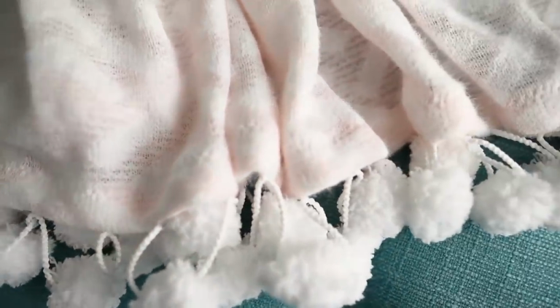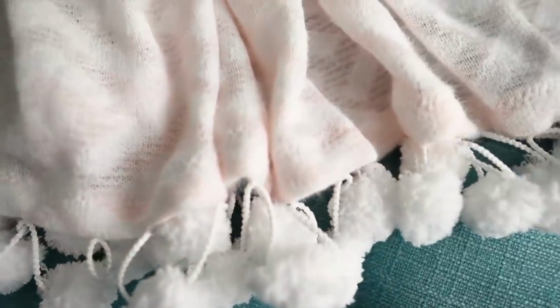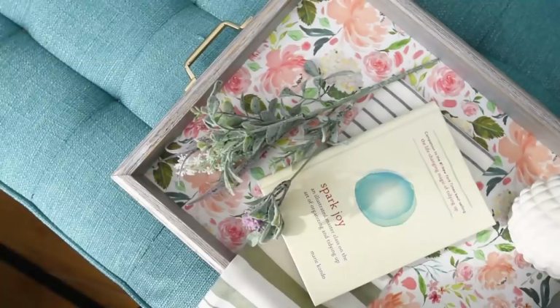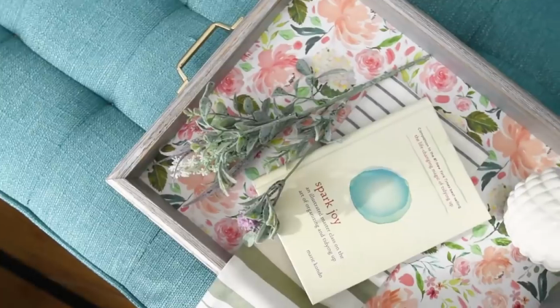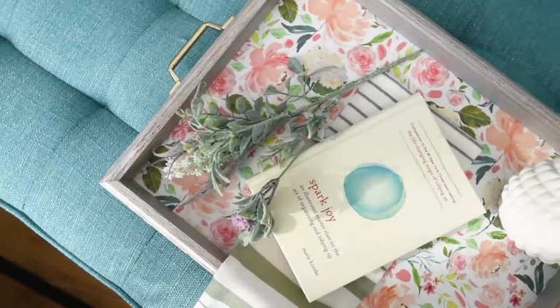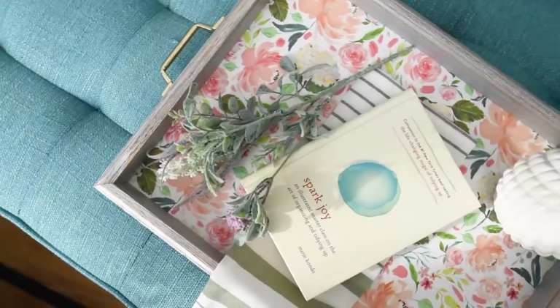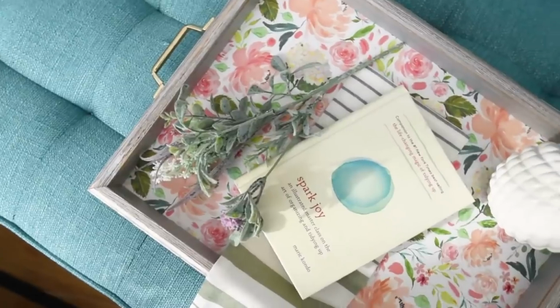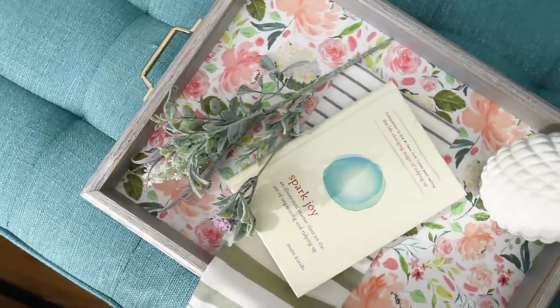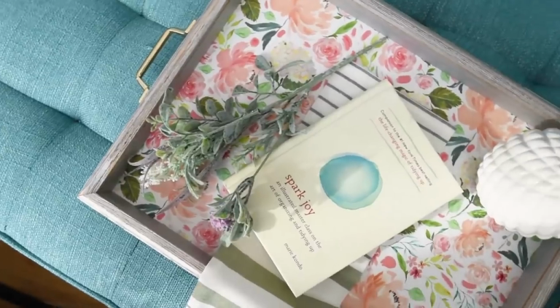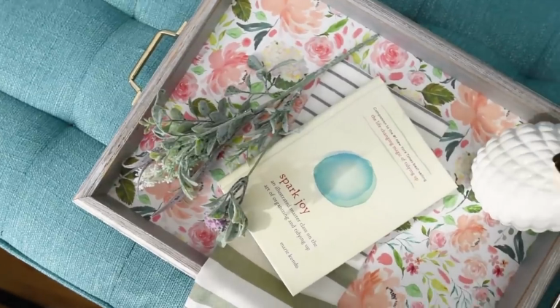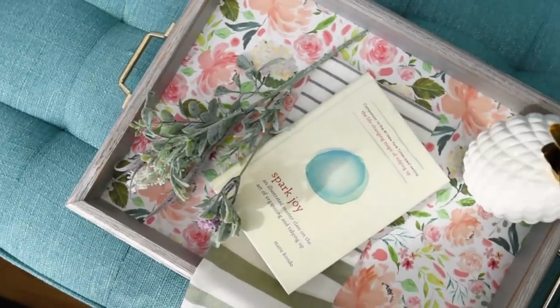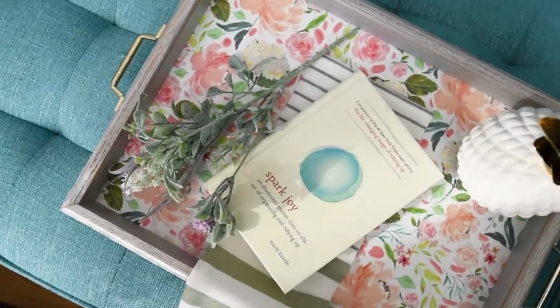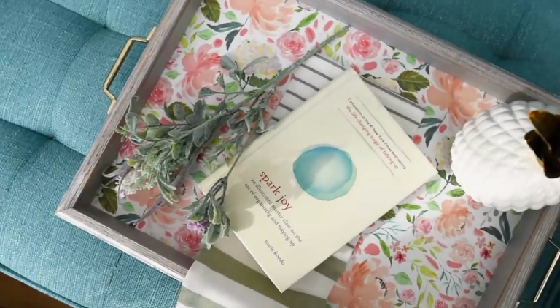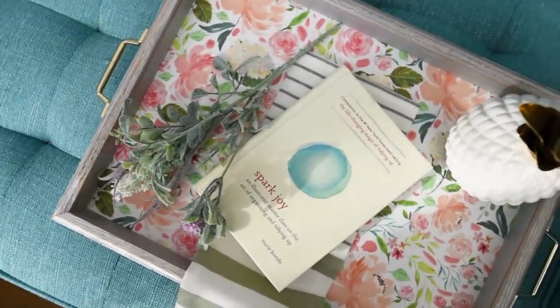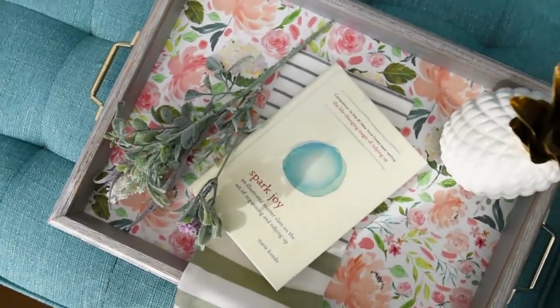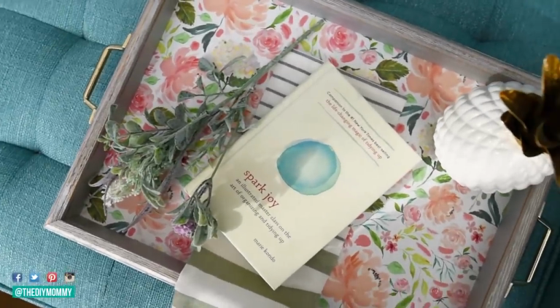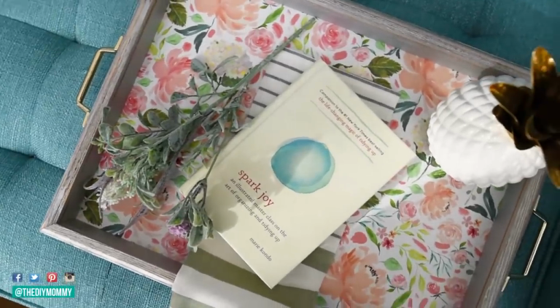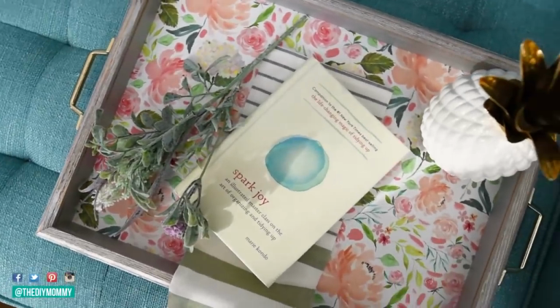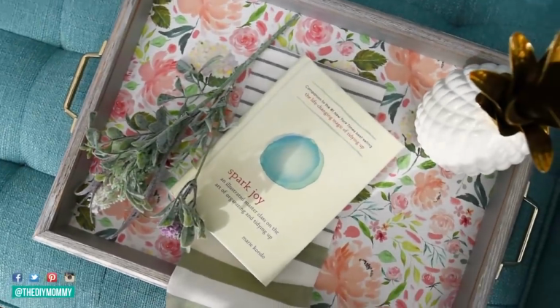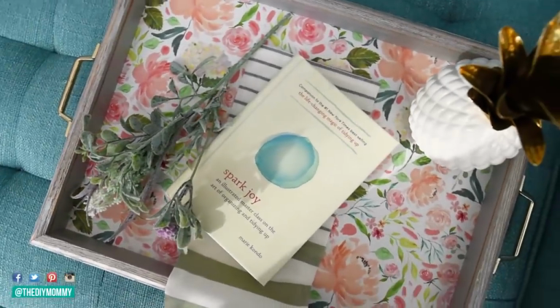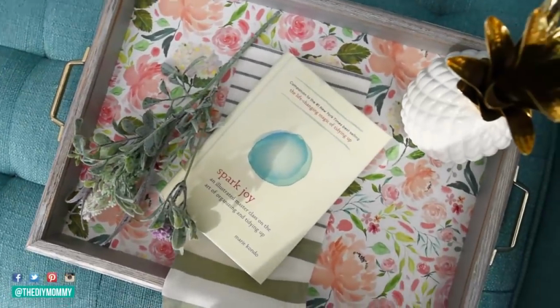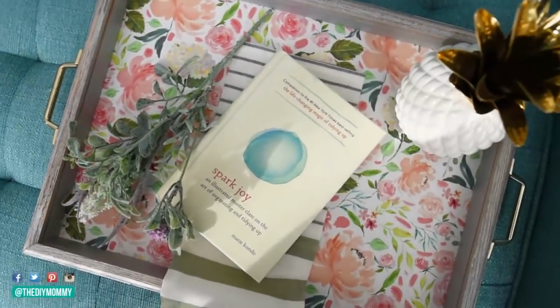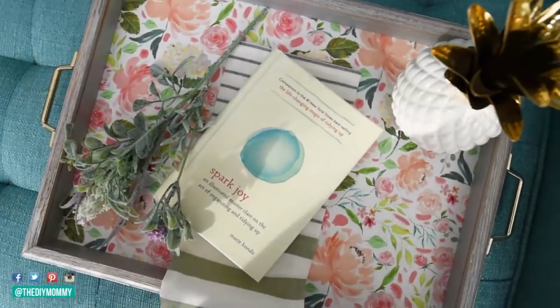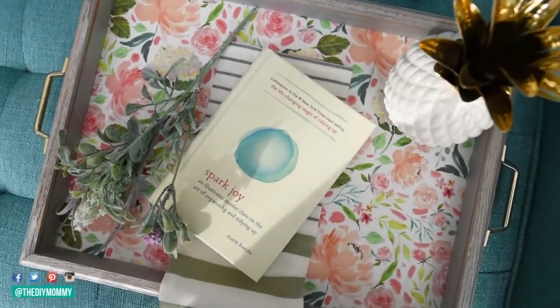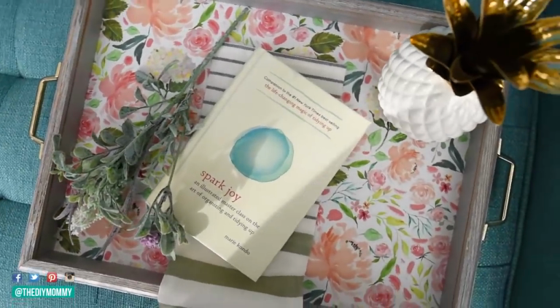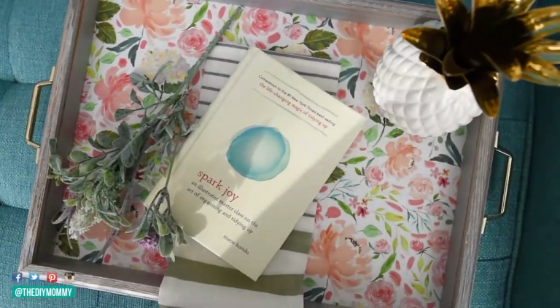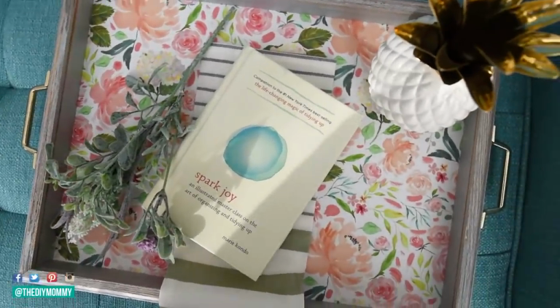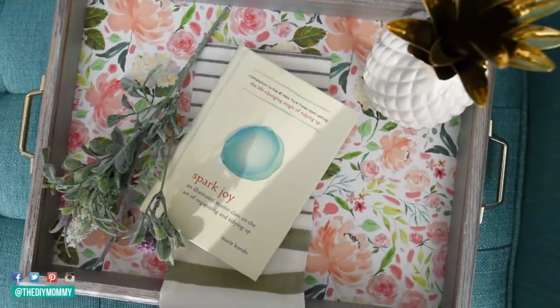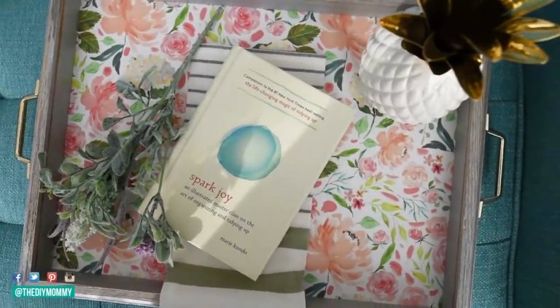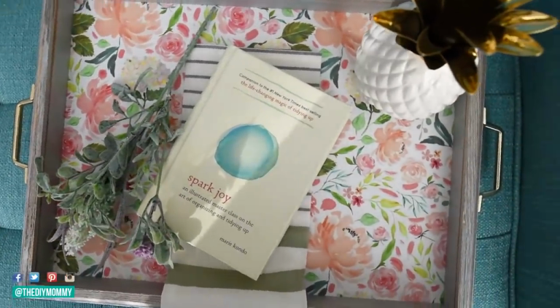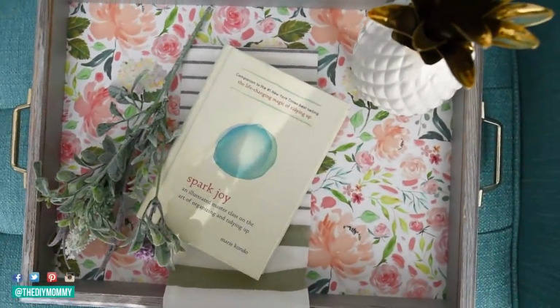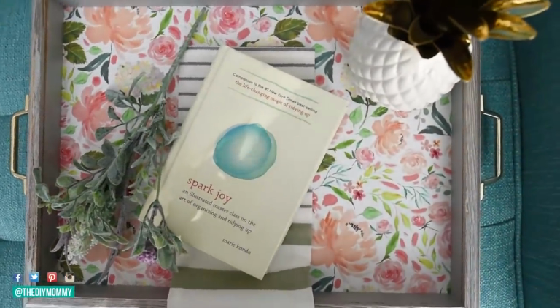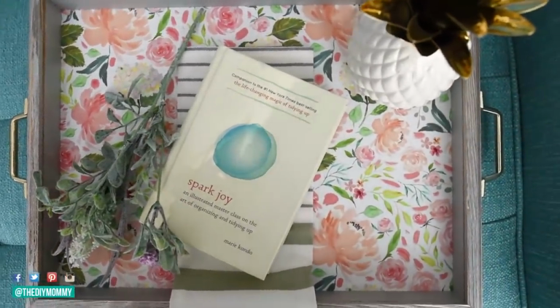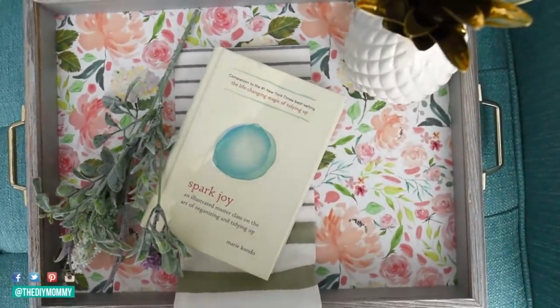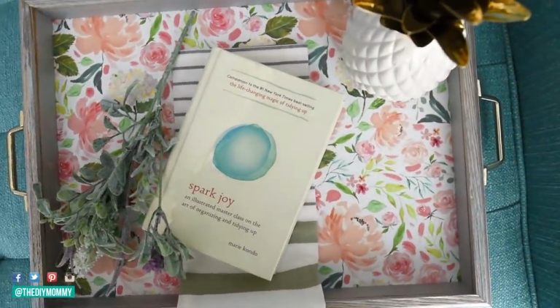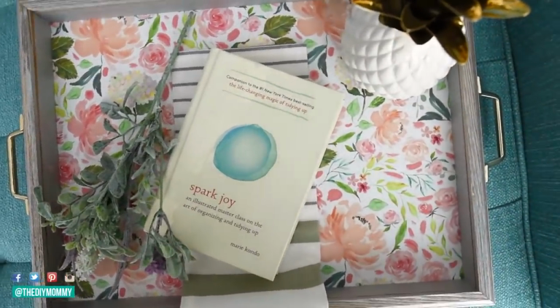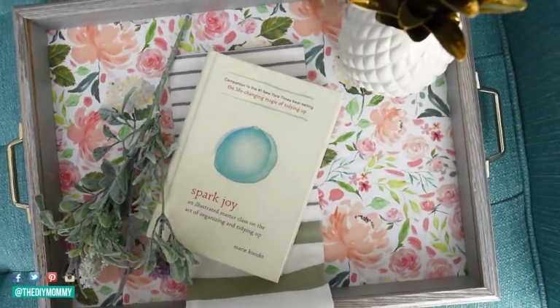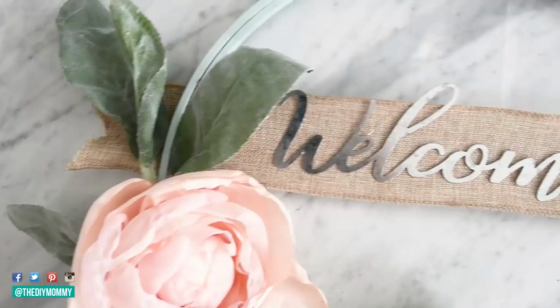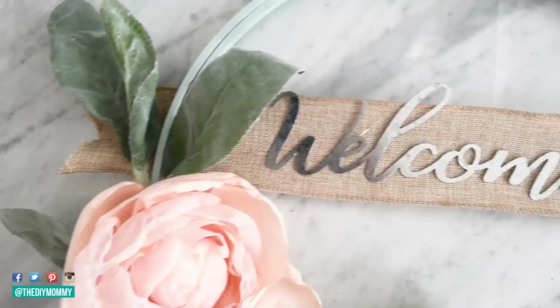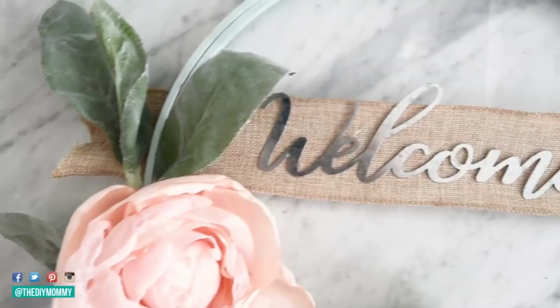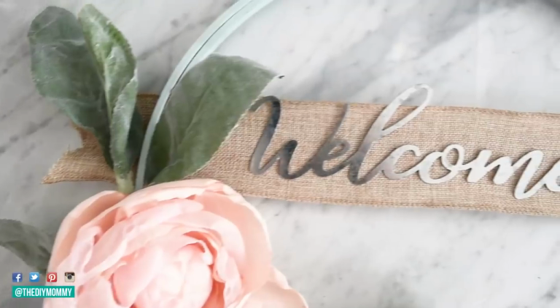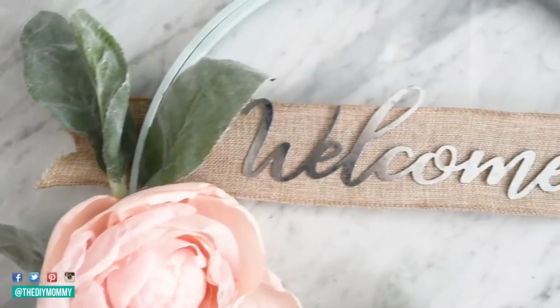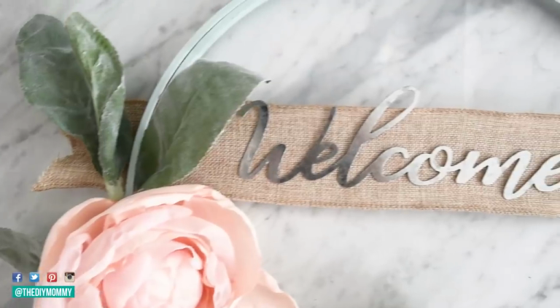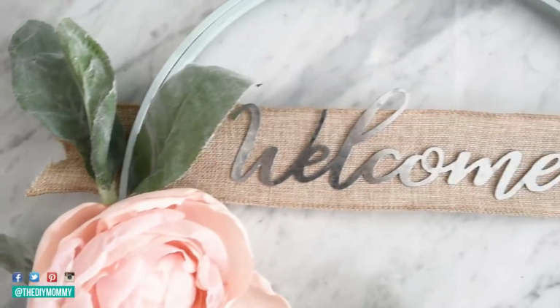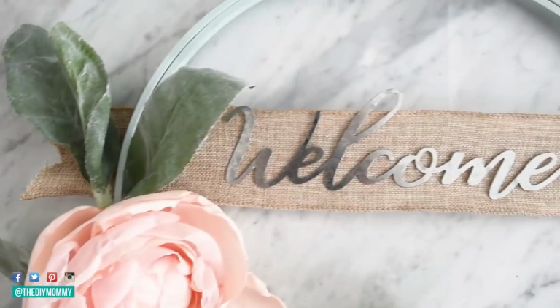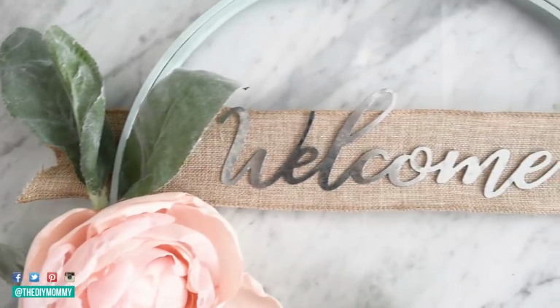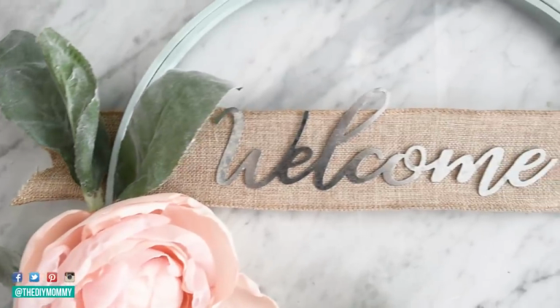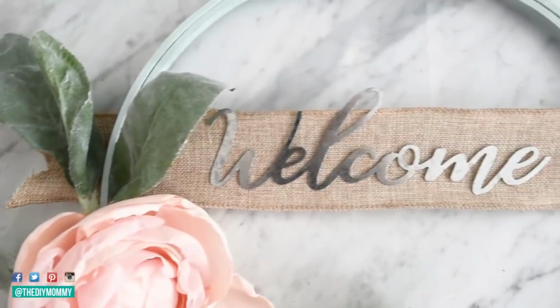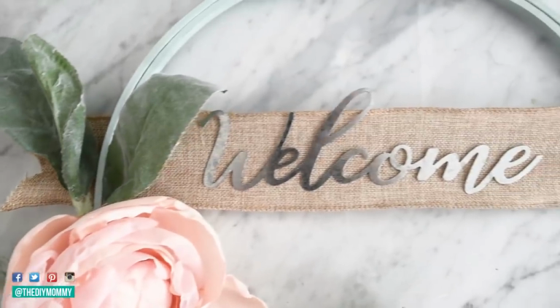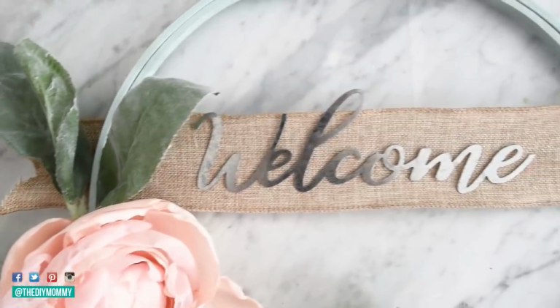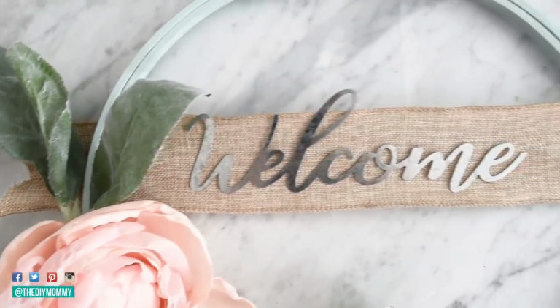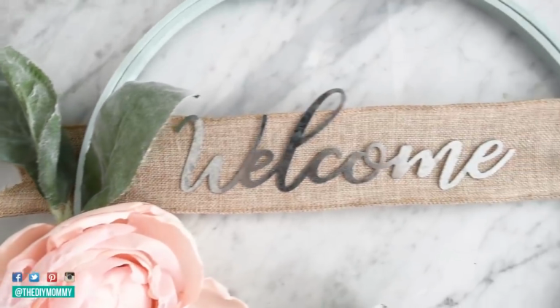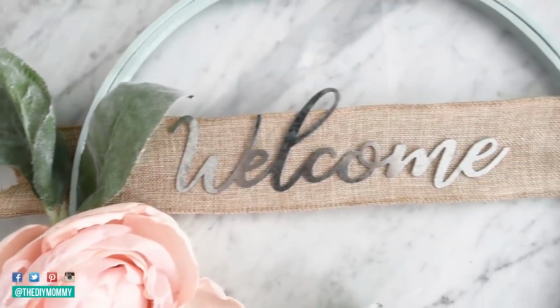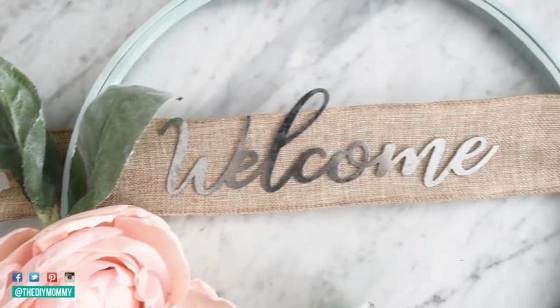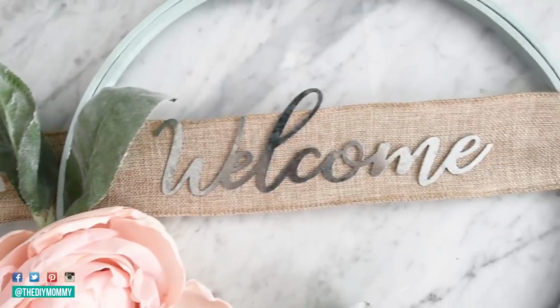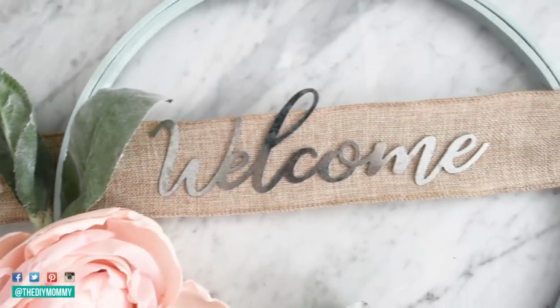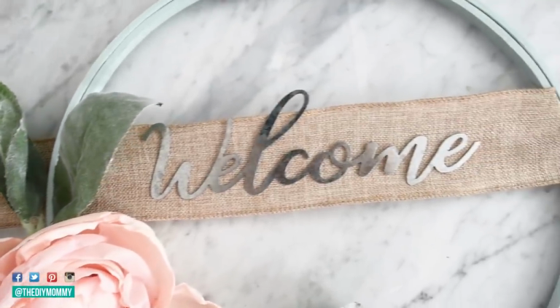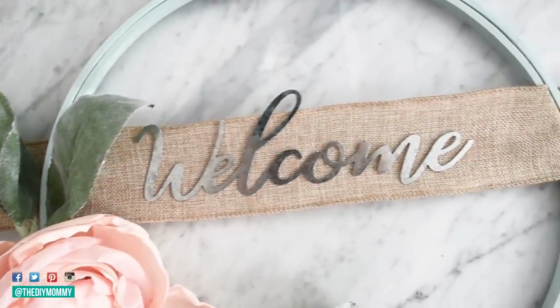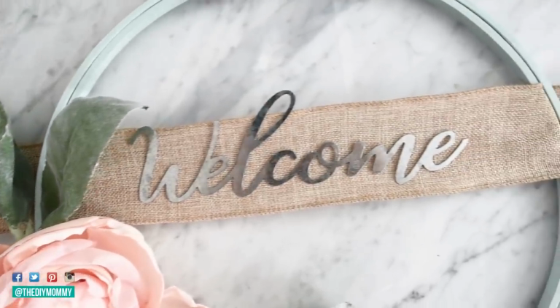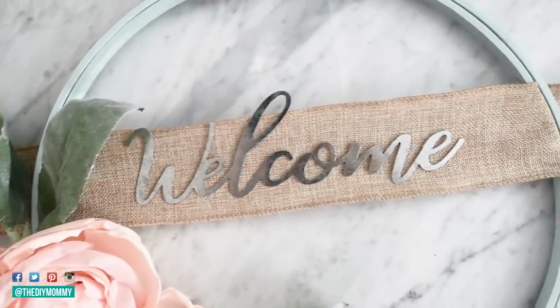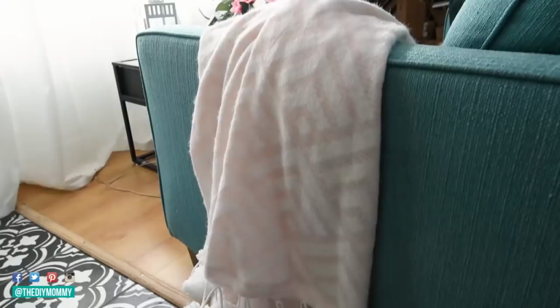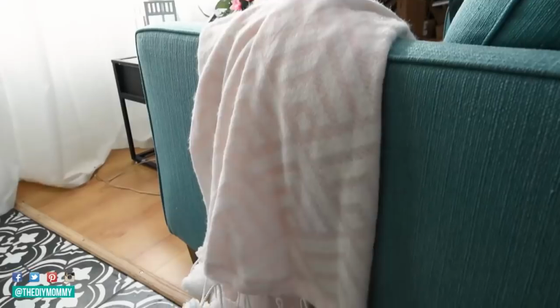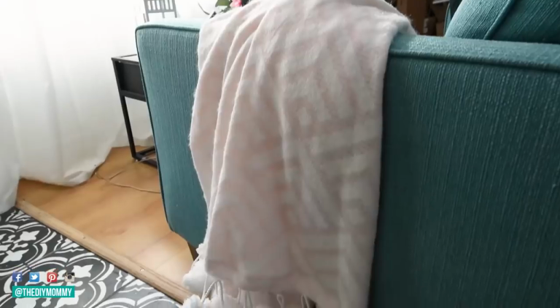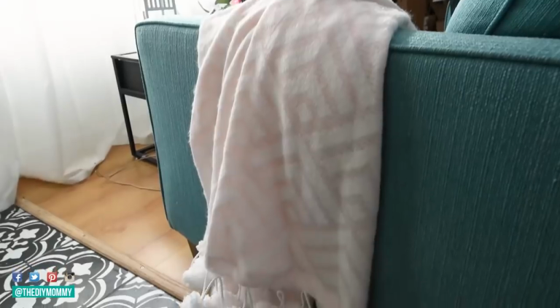Hi everyone, it's Kristina from thediymommy.com and today I want to share with you 3 sweet DIY room decor ideas for spring.